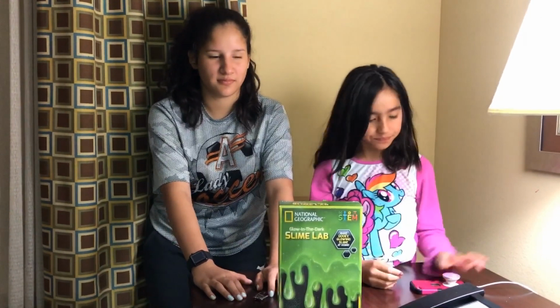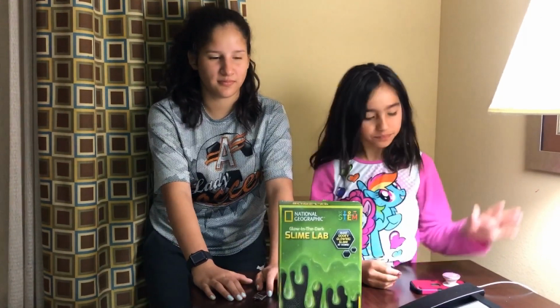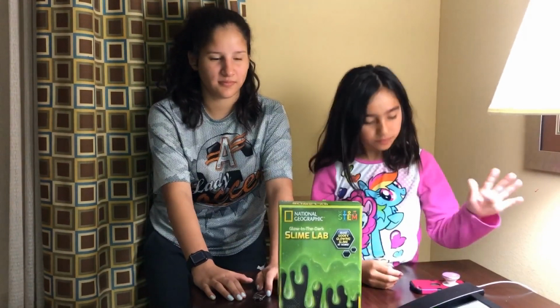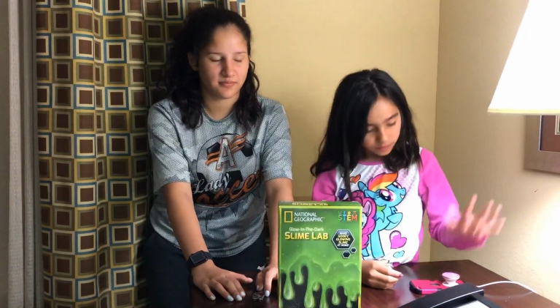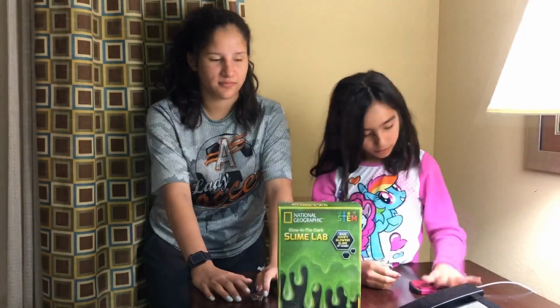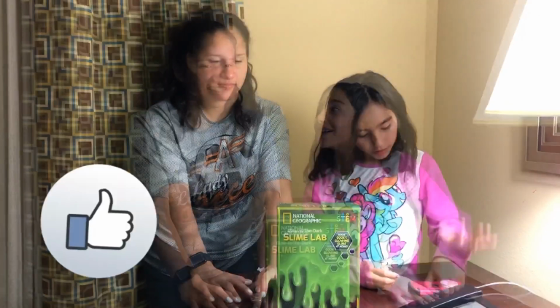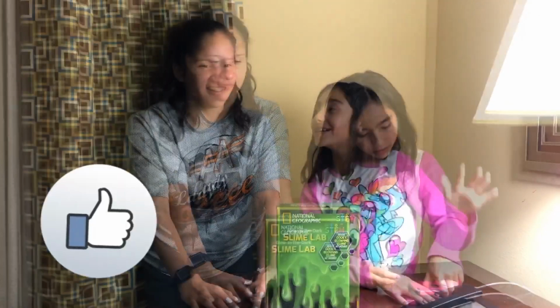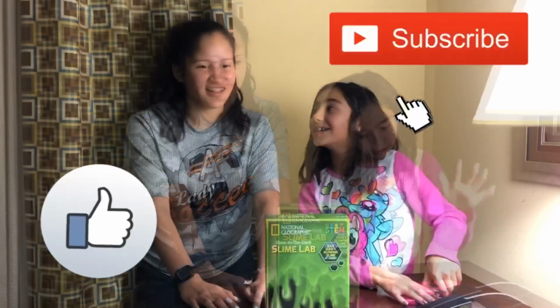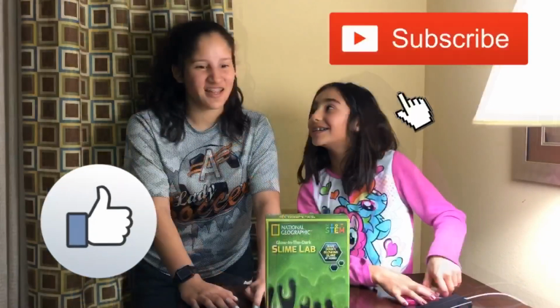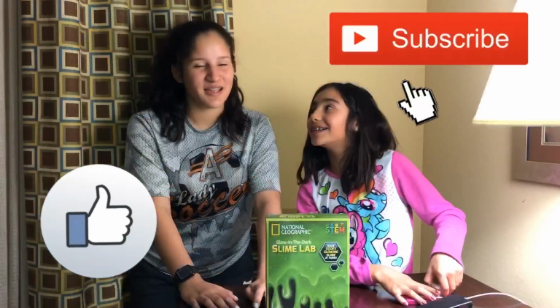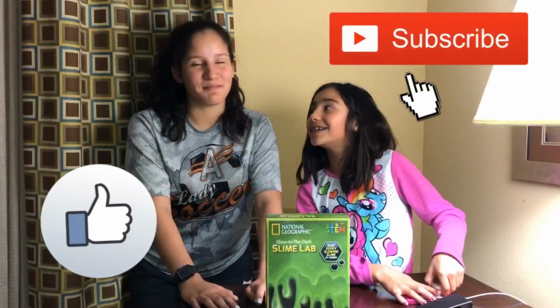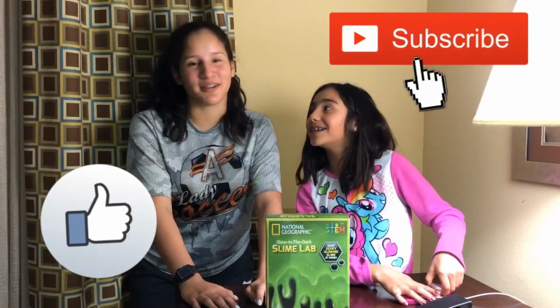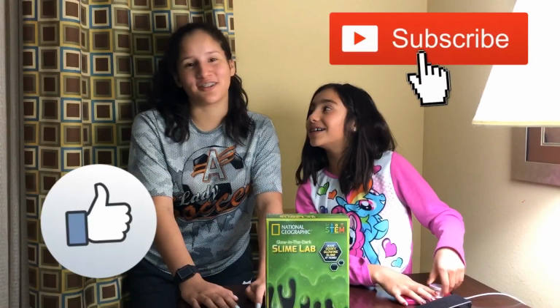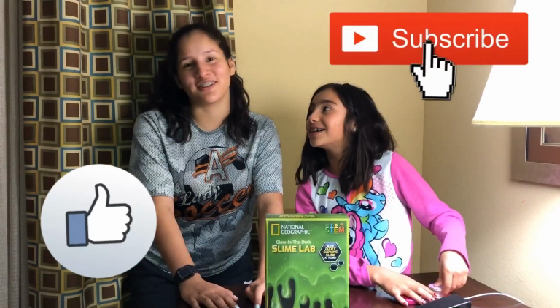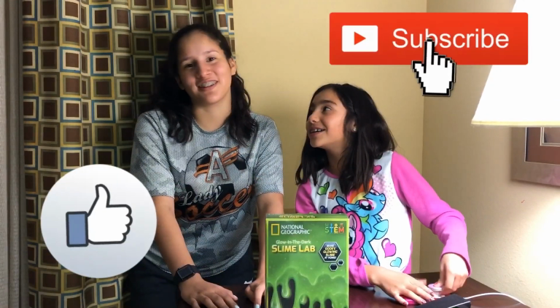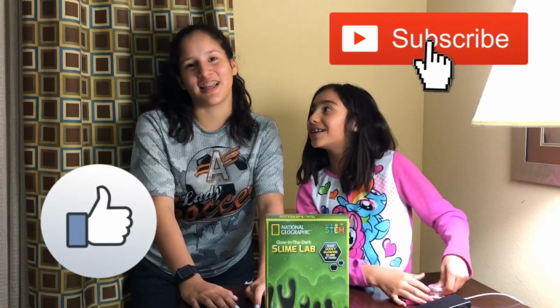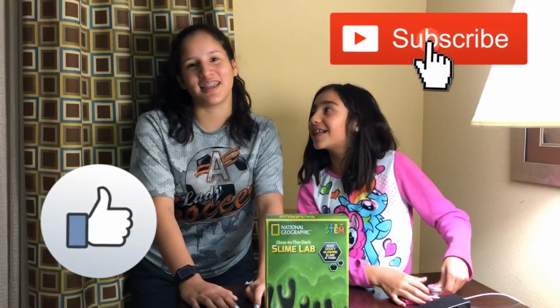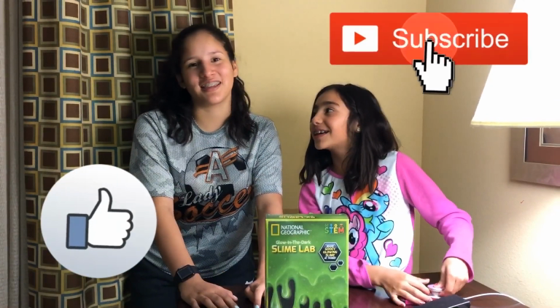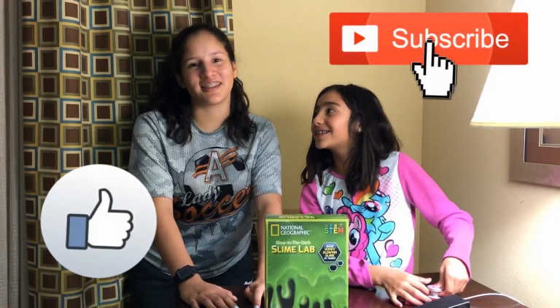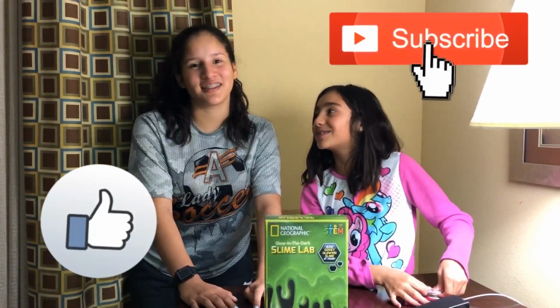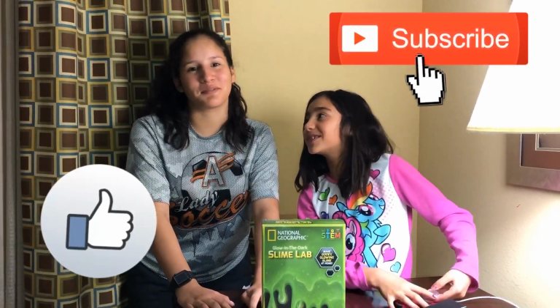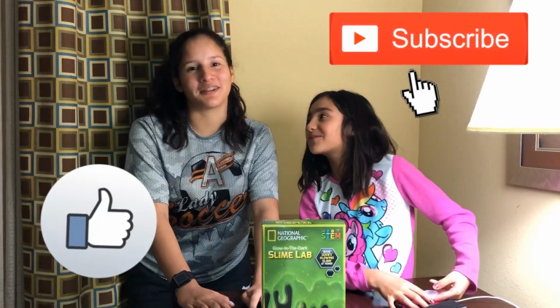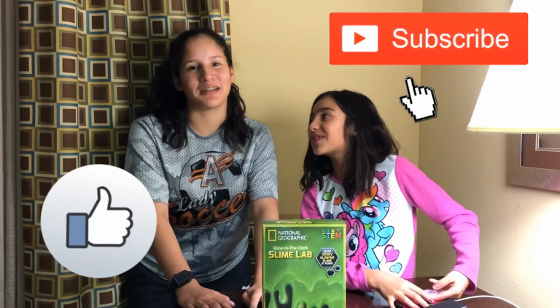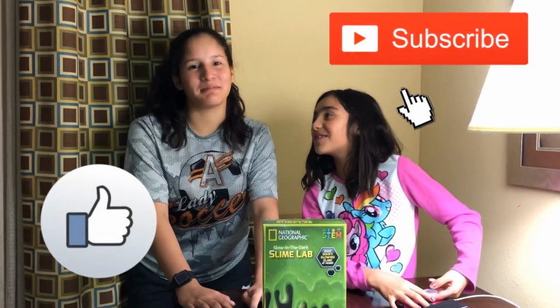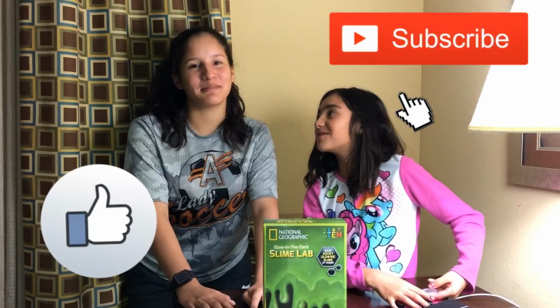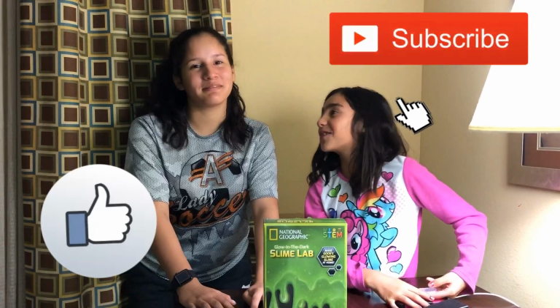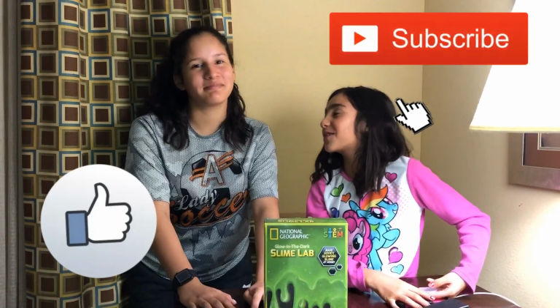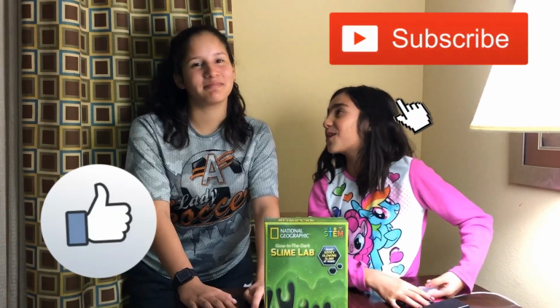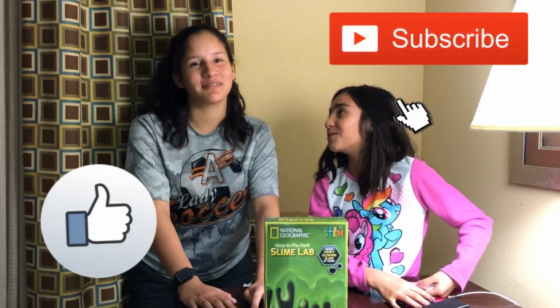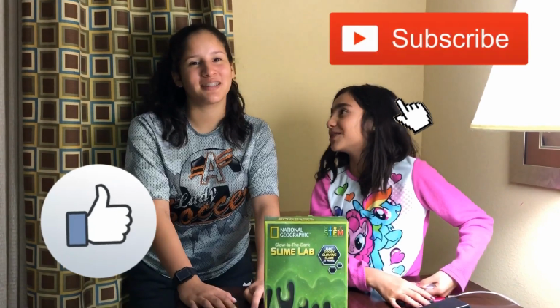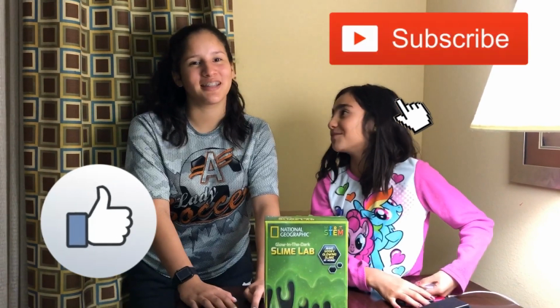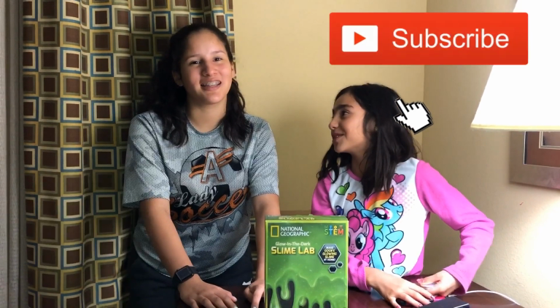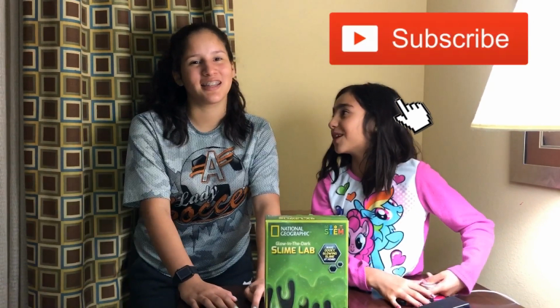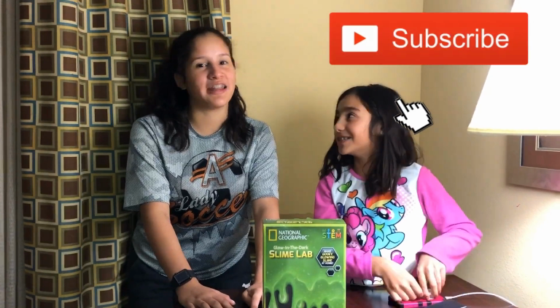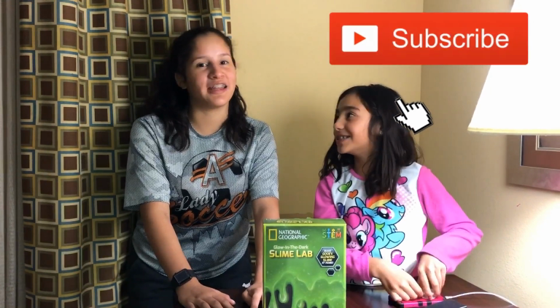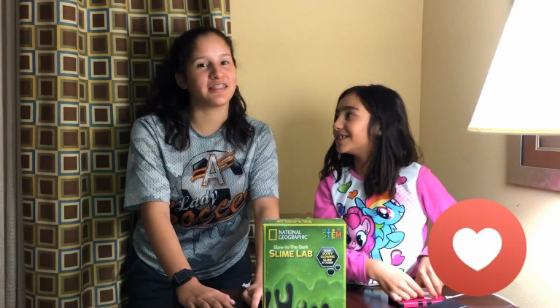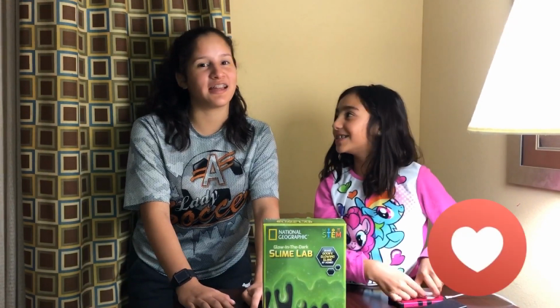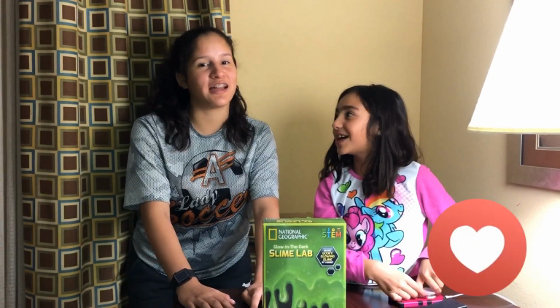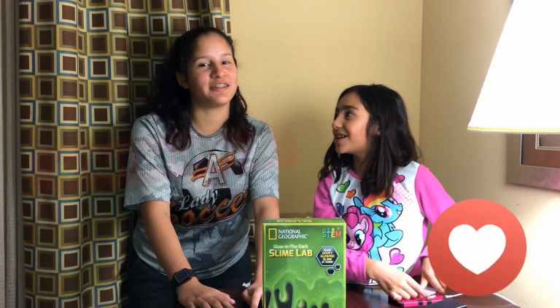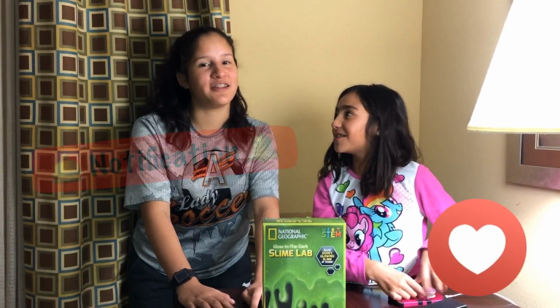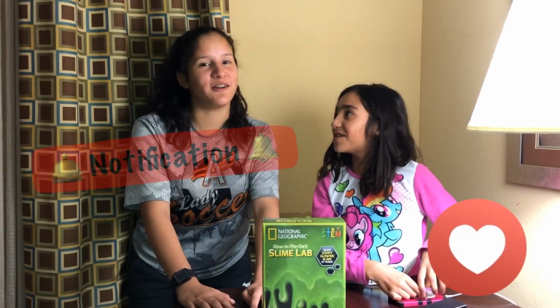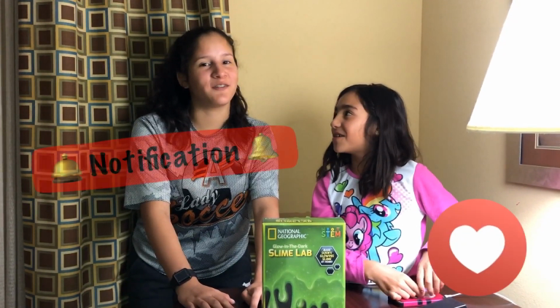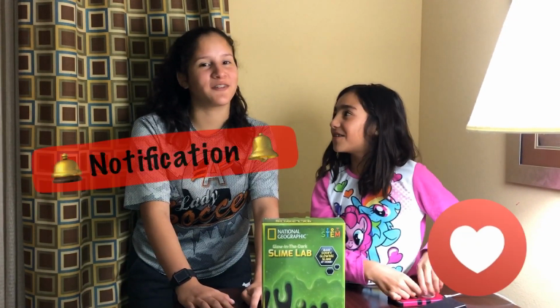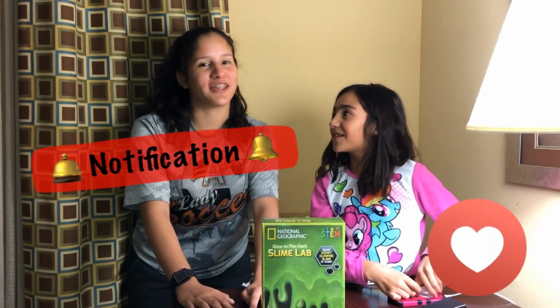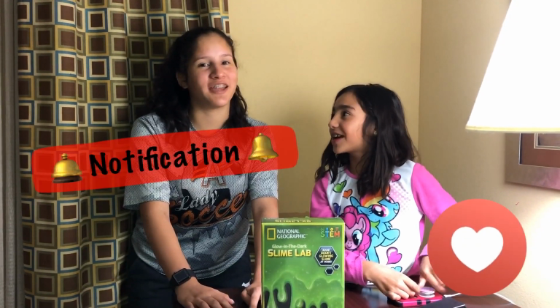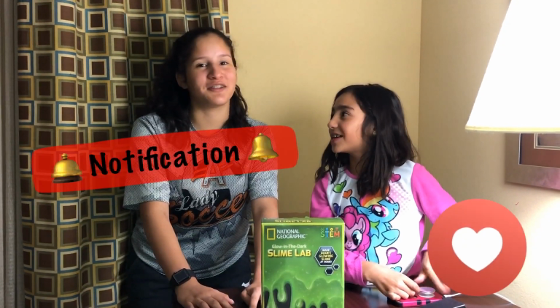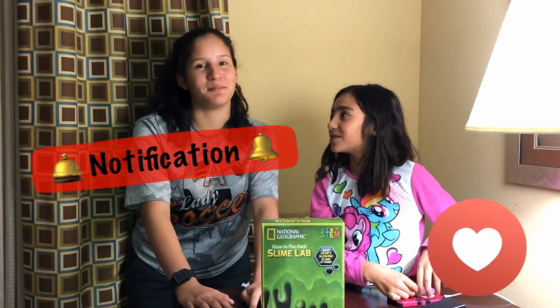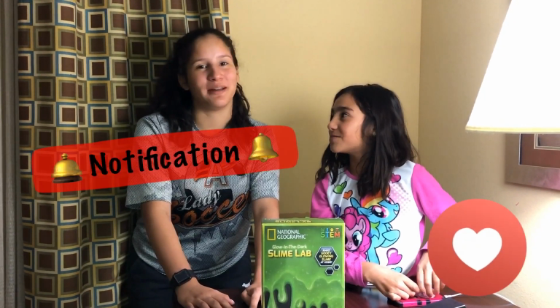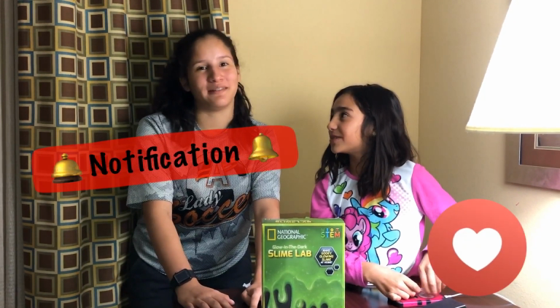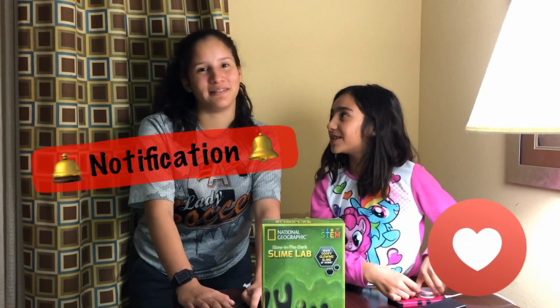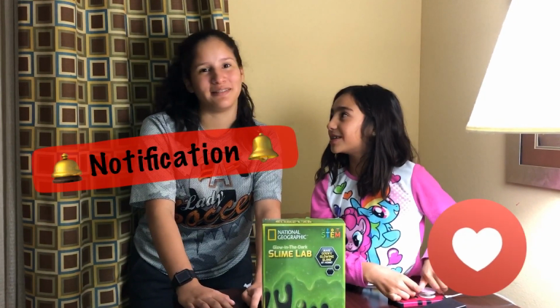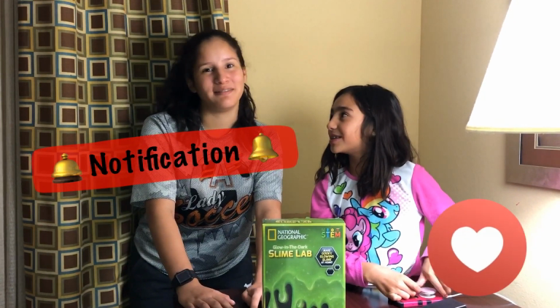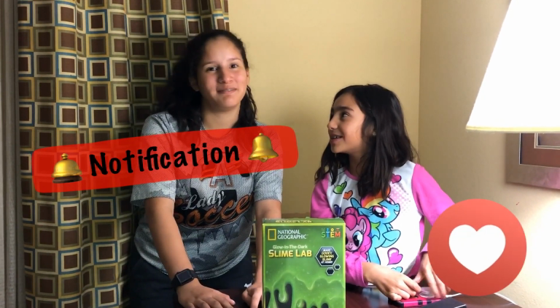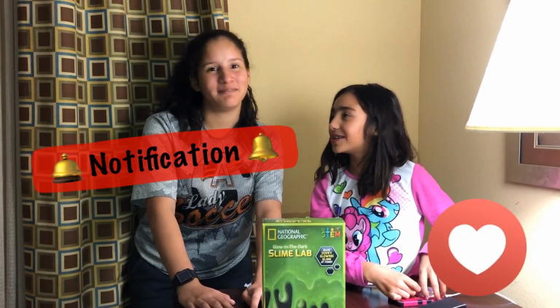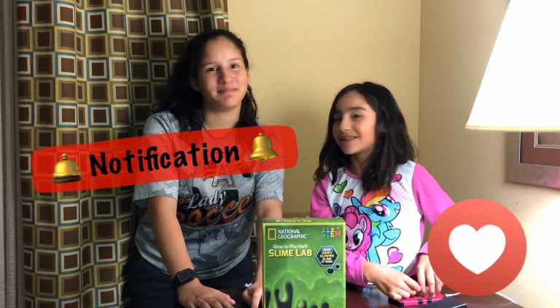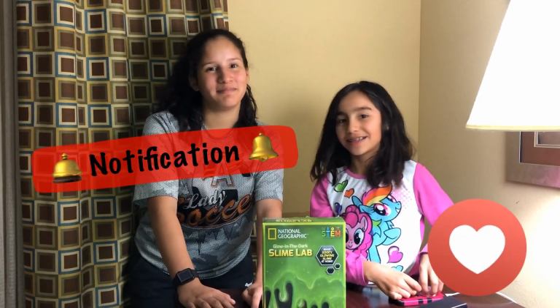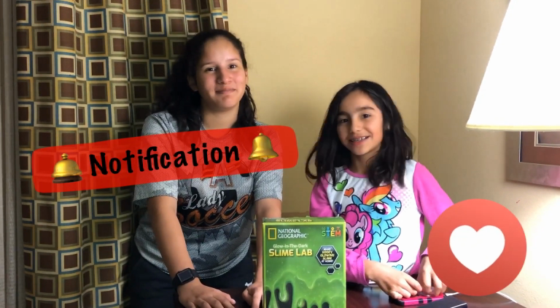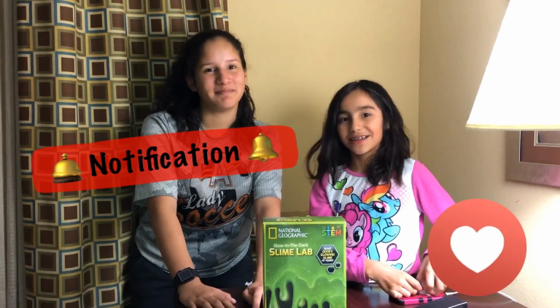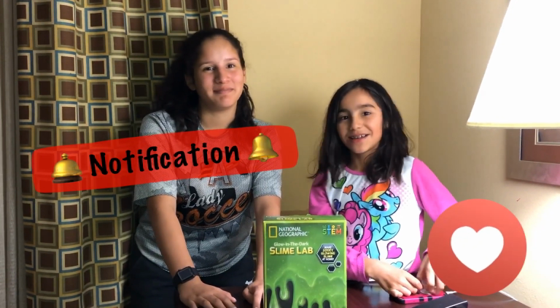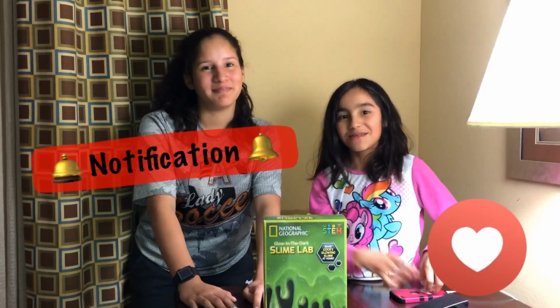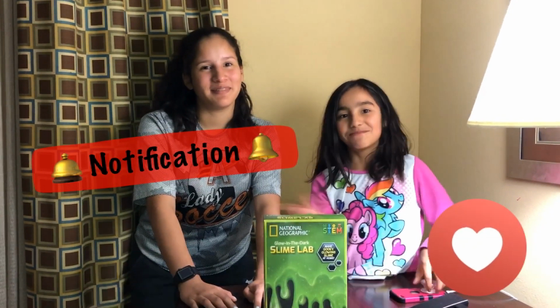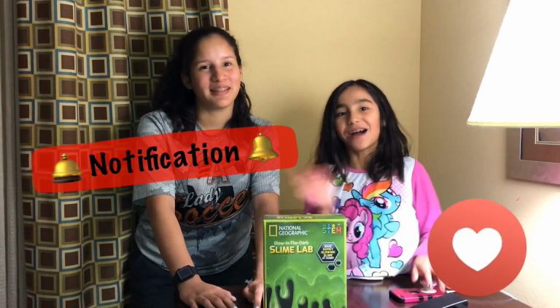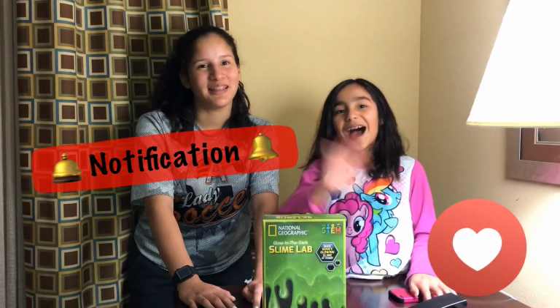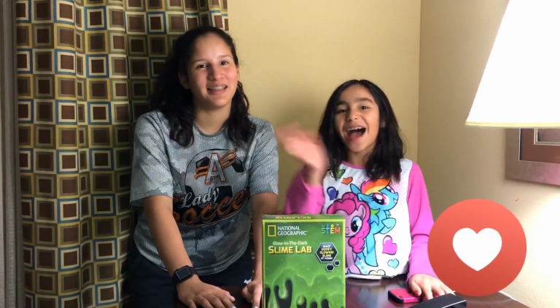Alright, cool. Make sure you like, subscribe, leave a comment down below, and hit that notification bell. Bye!